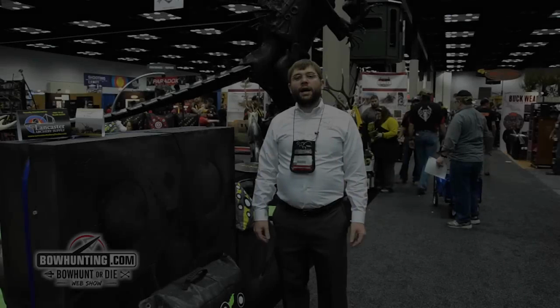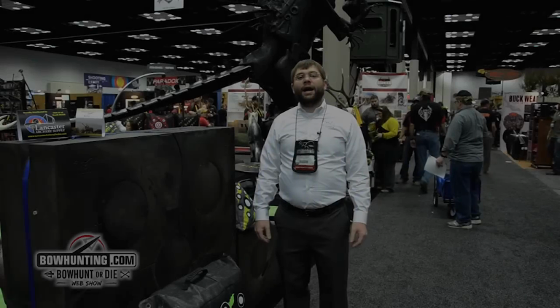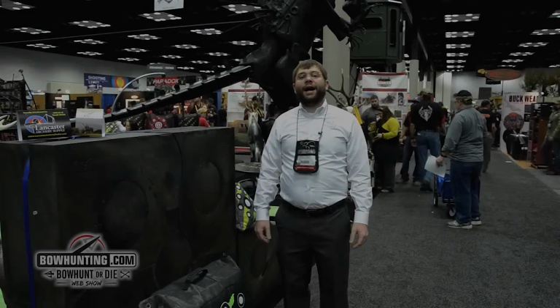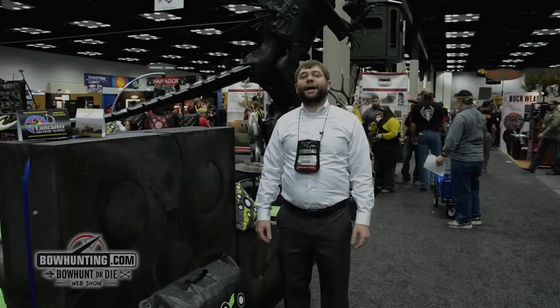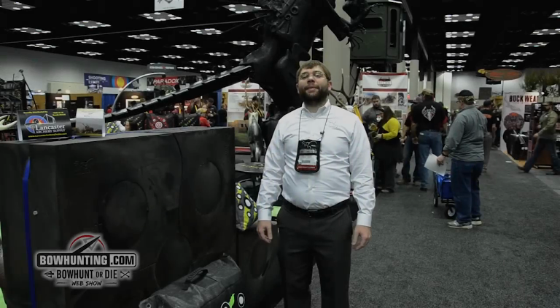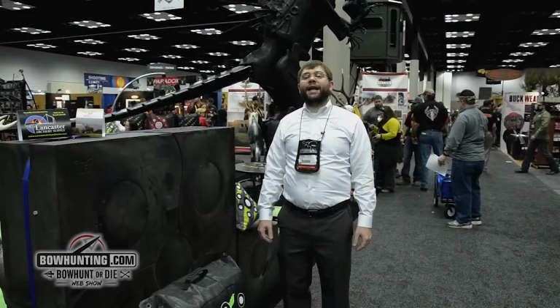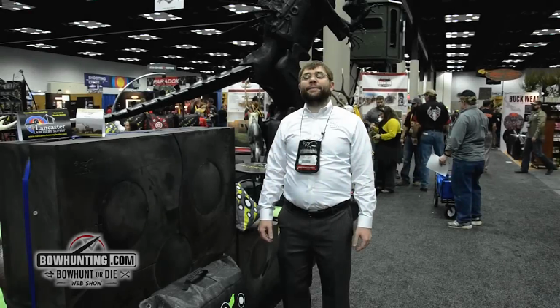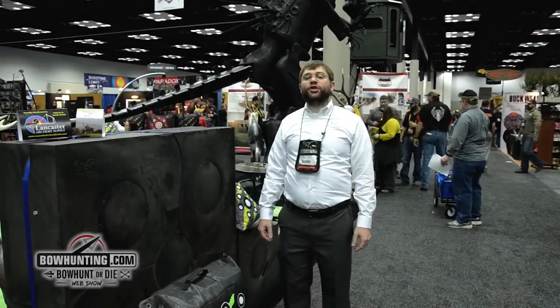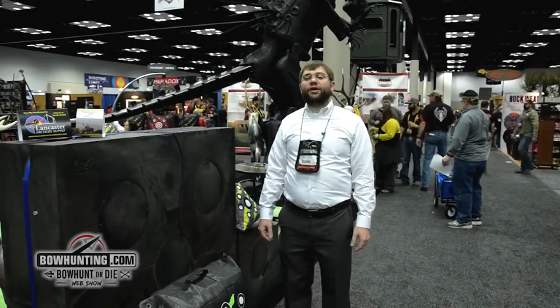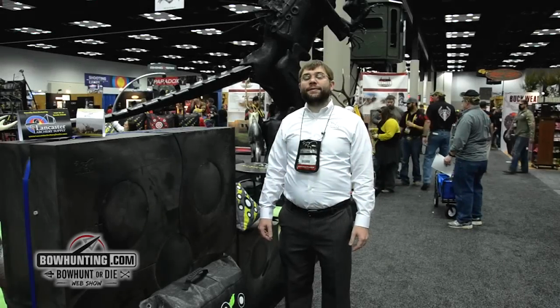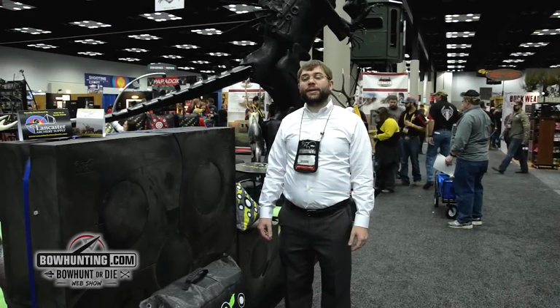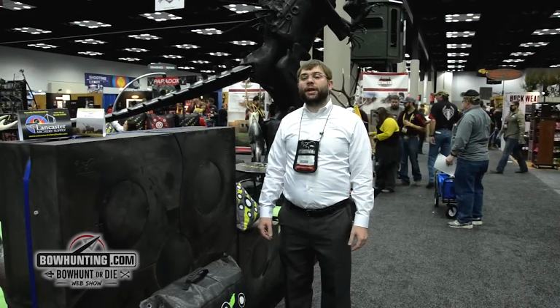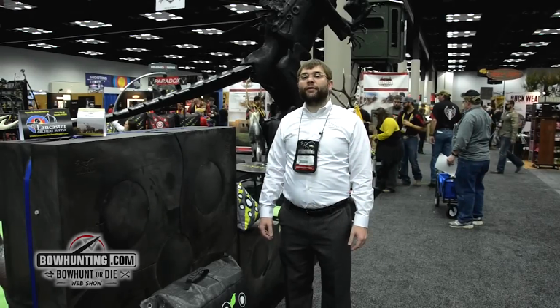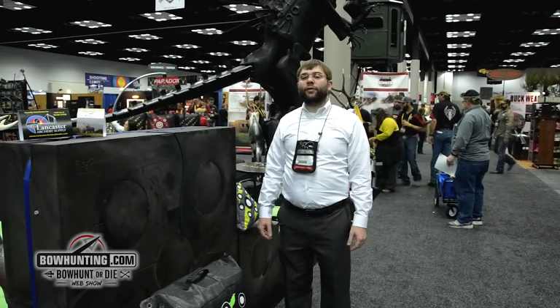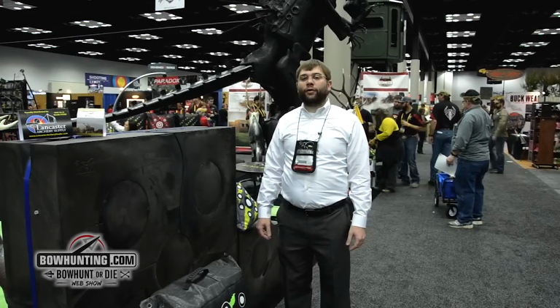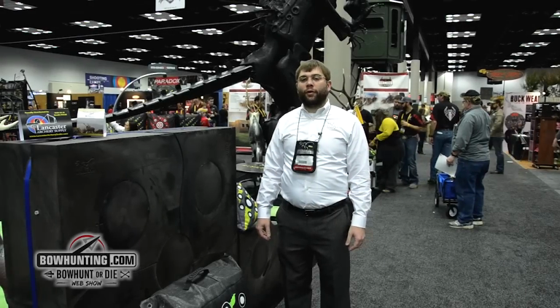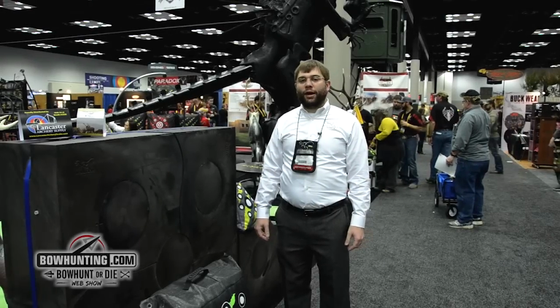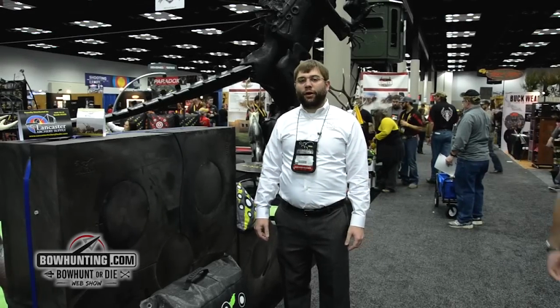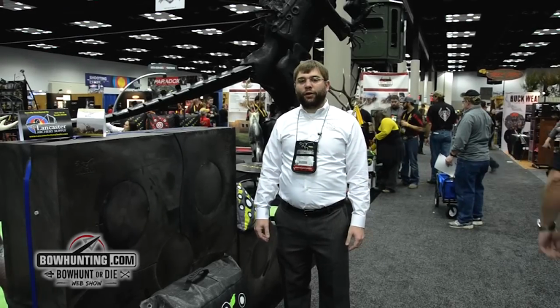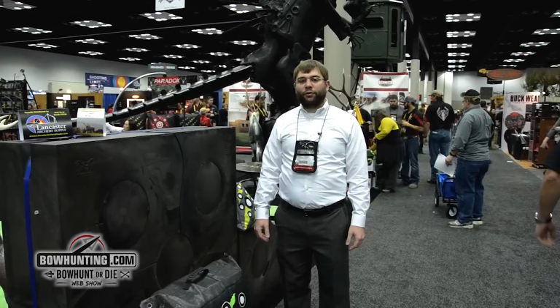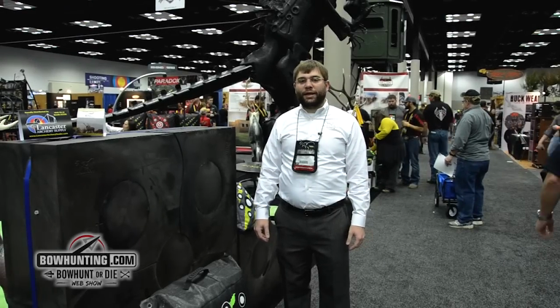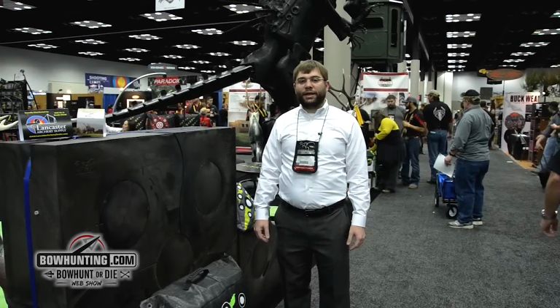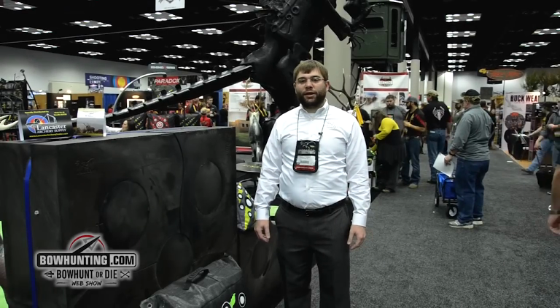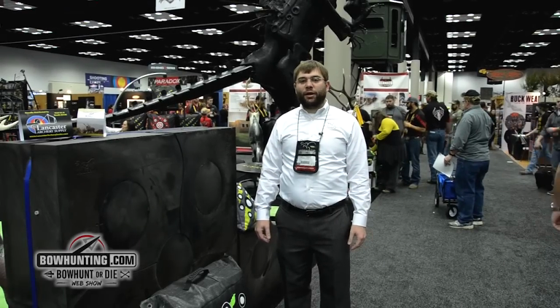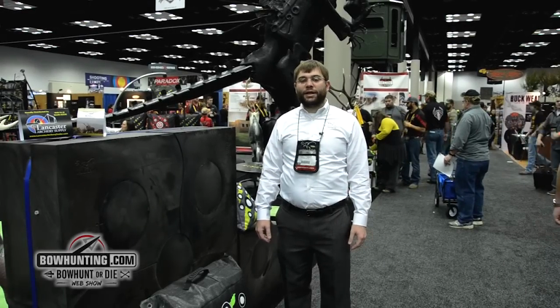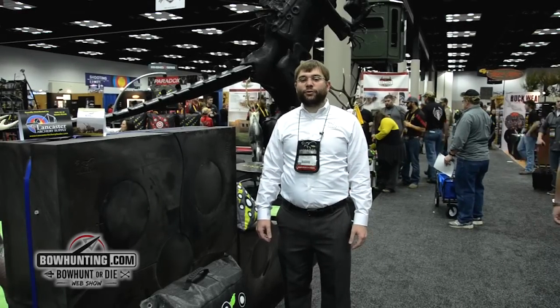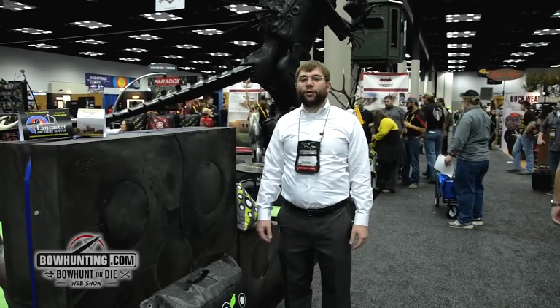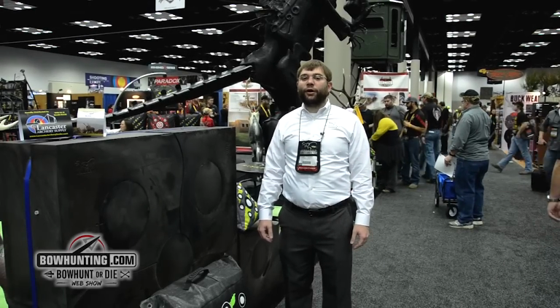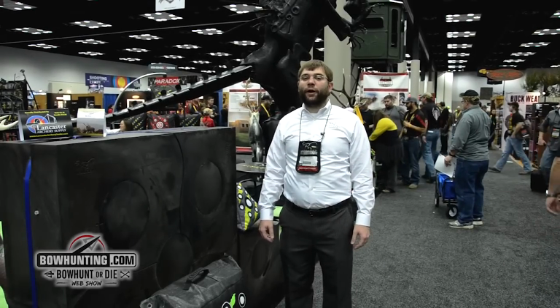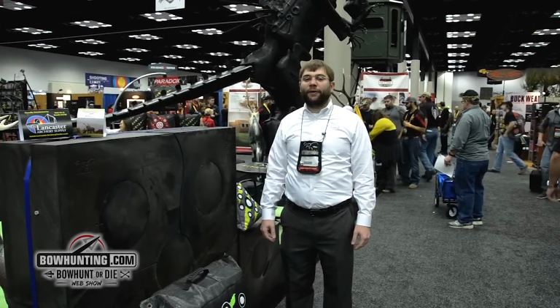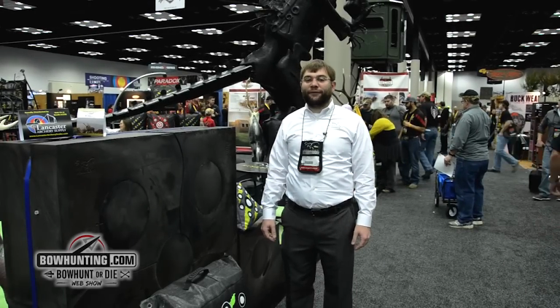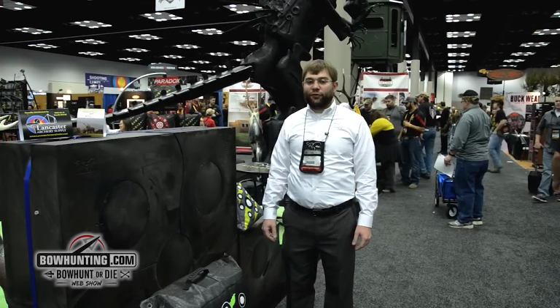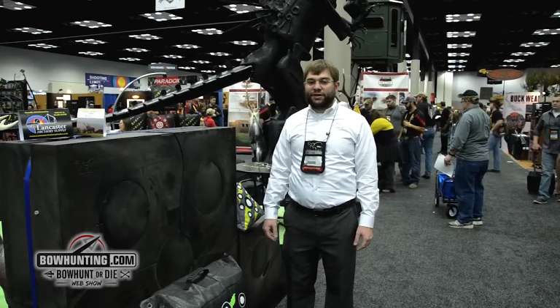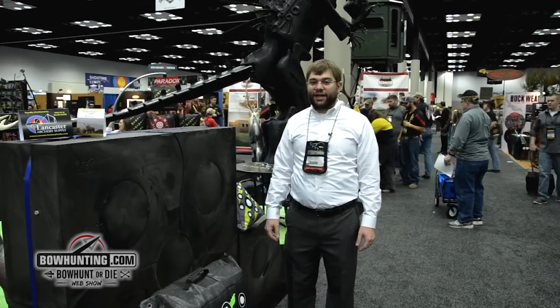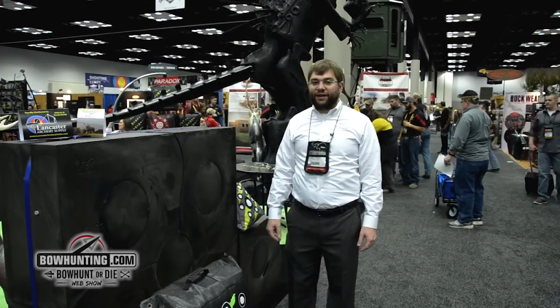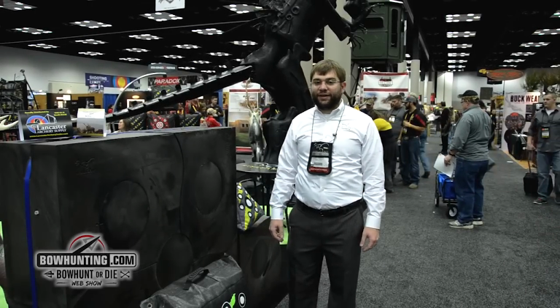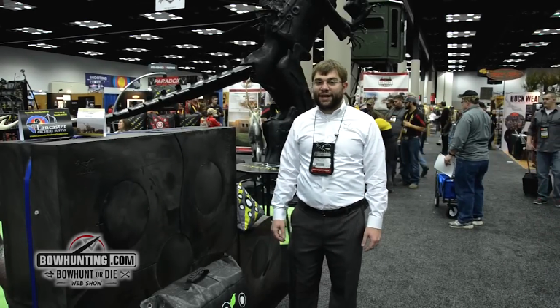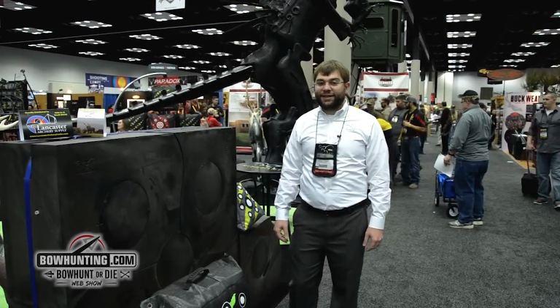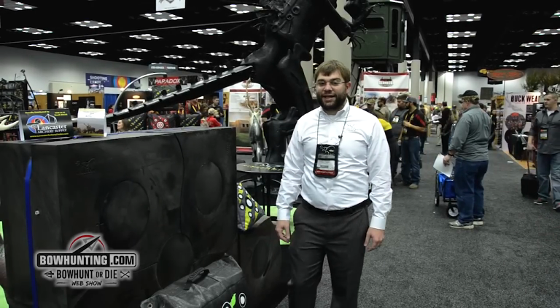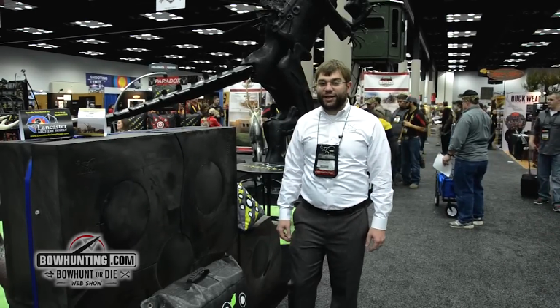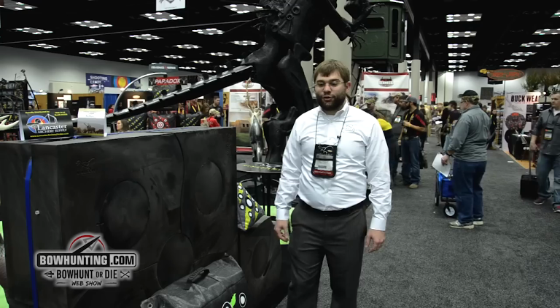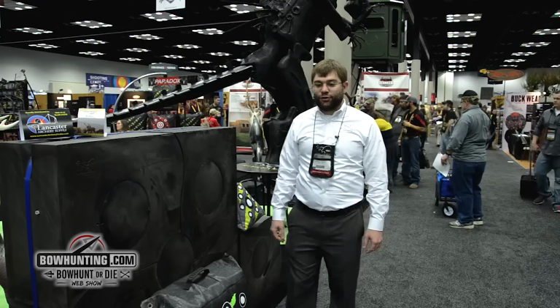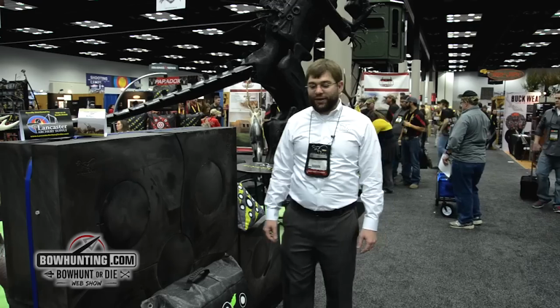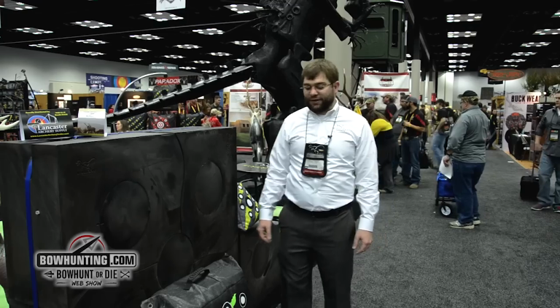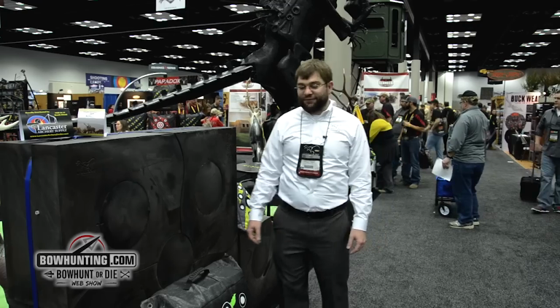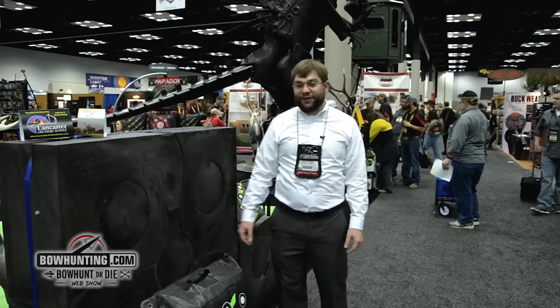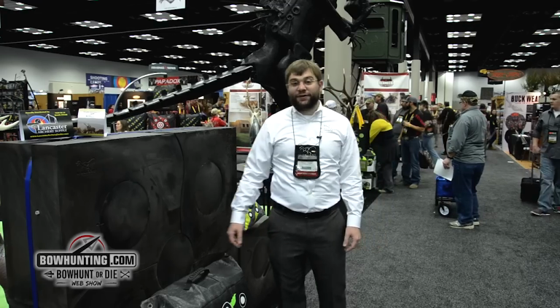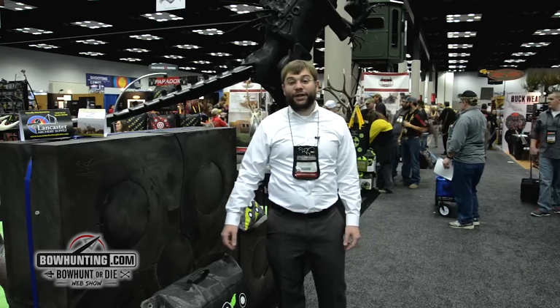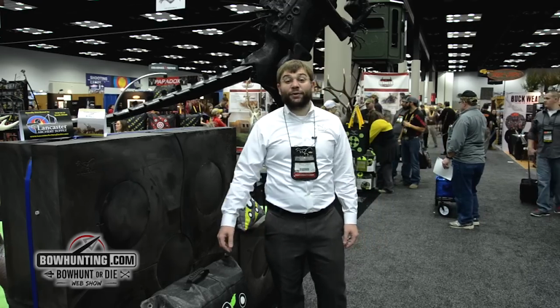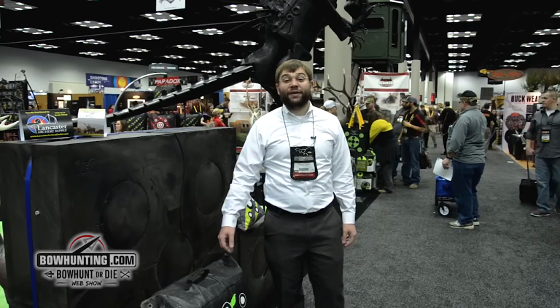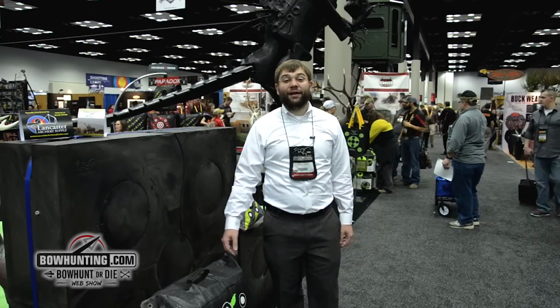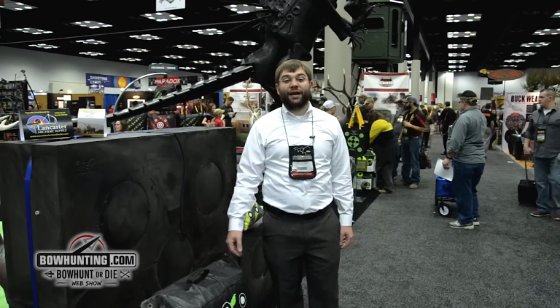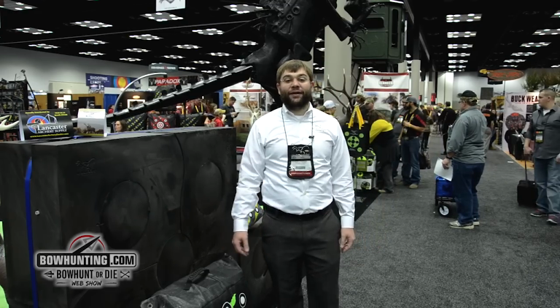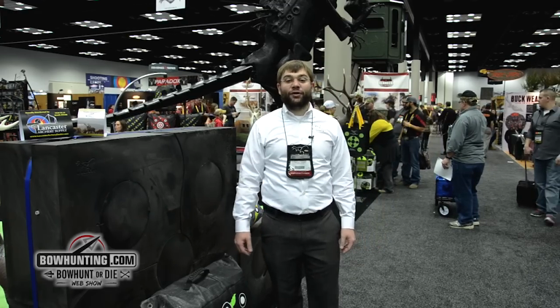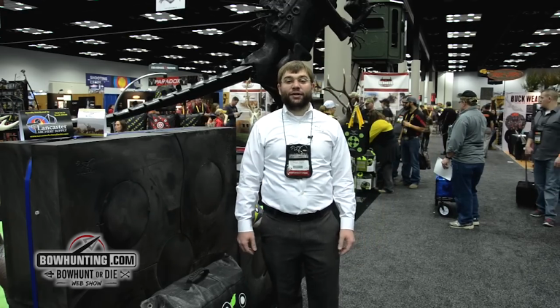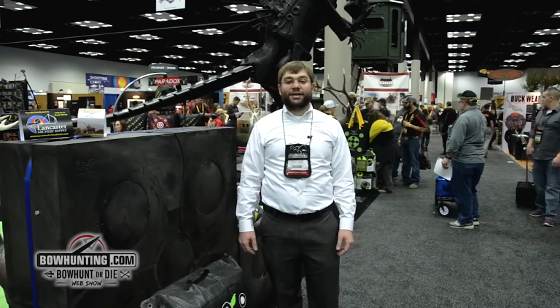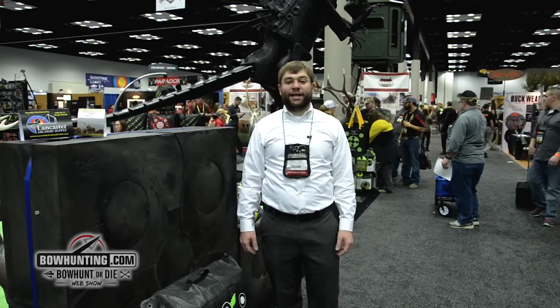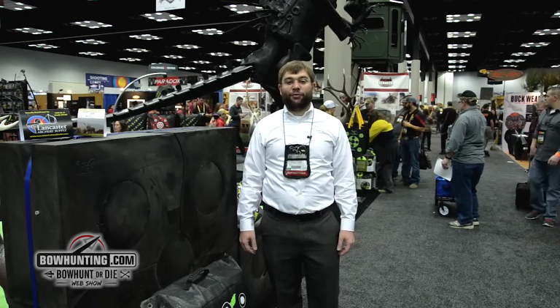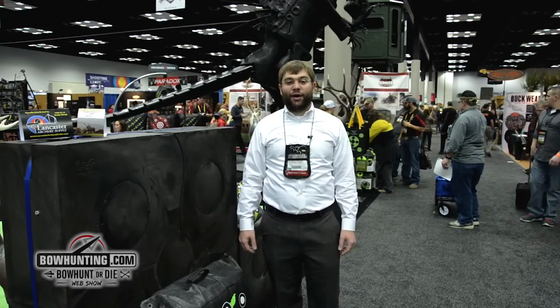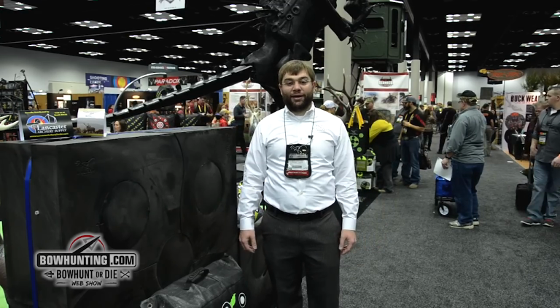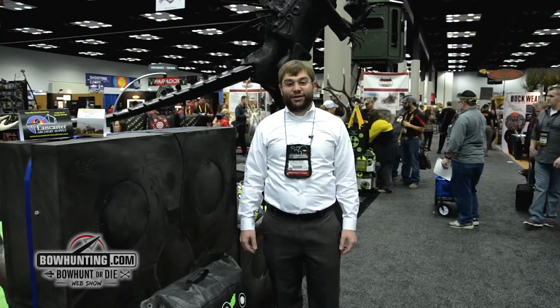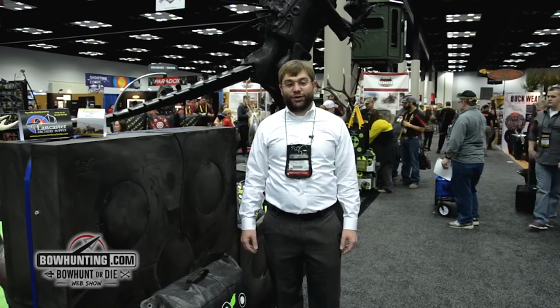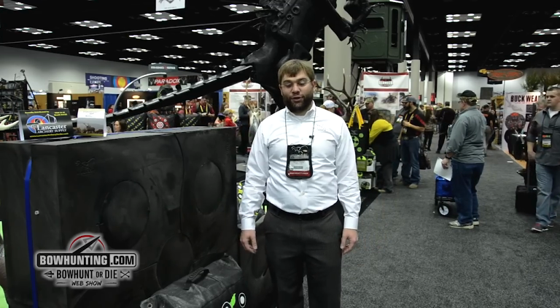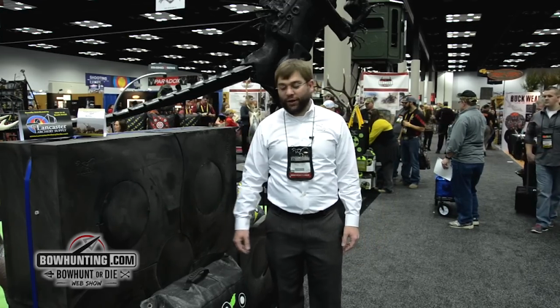Hi, my name is James McGovern with Reinhardt 3D Targets. We're here on the first day of the ATA Show 2015 and we've got a lot of new exciting products to show you.